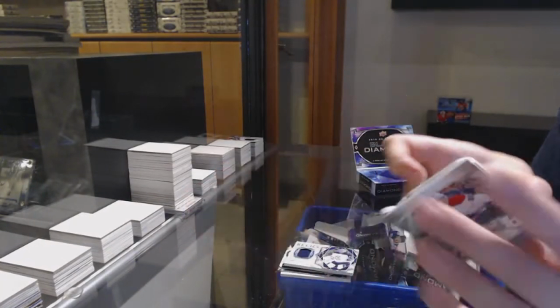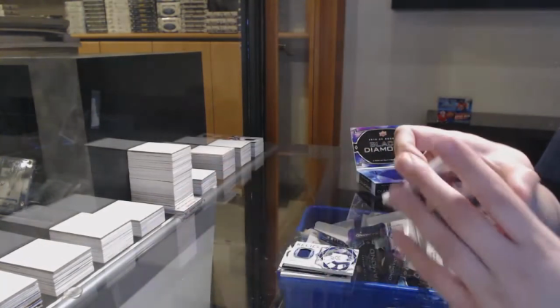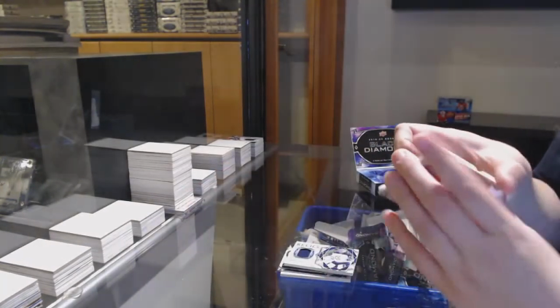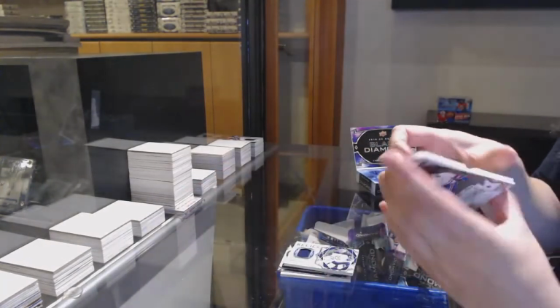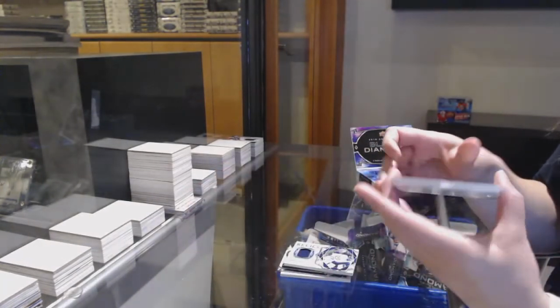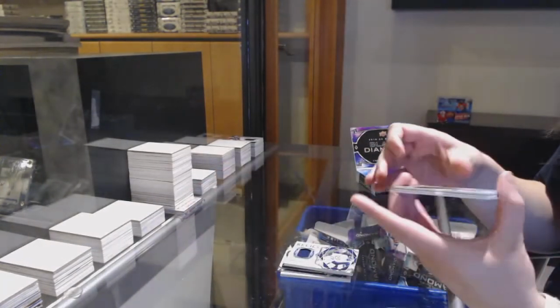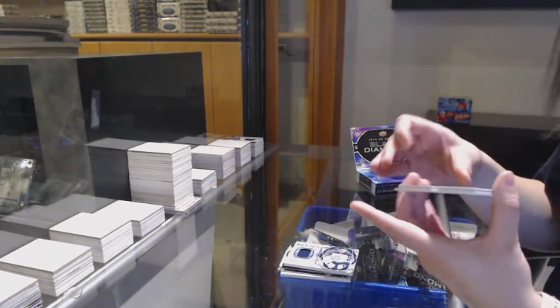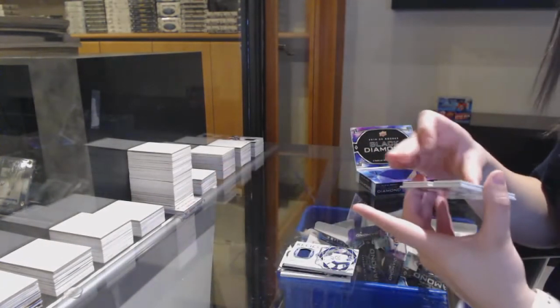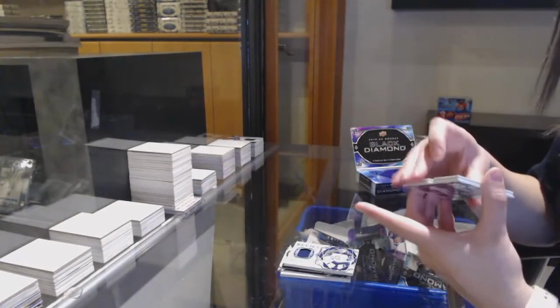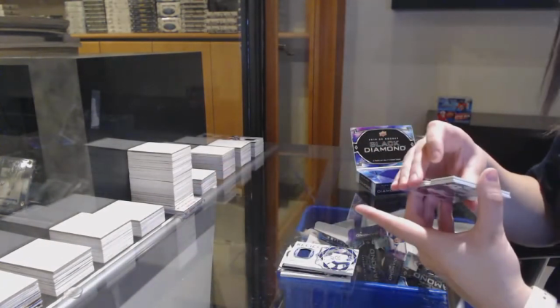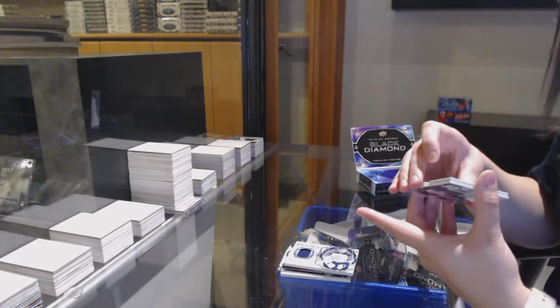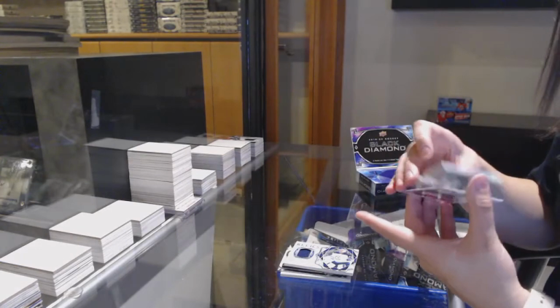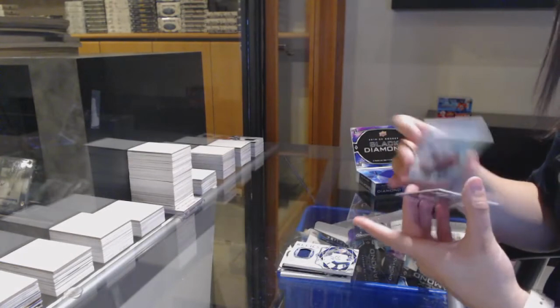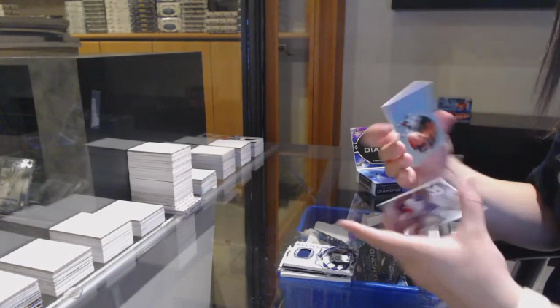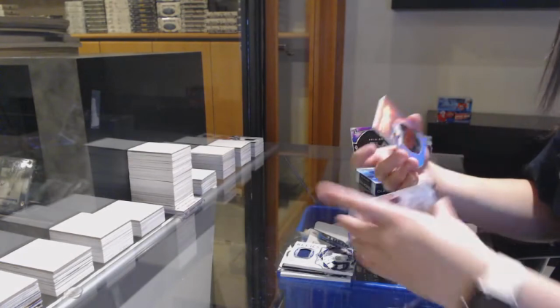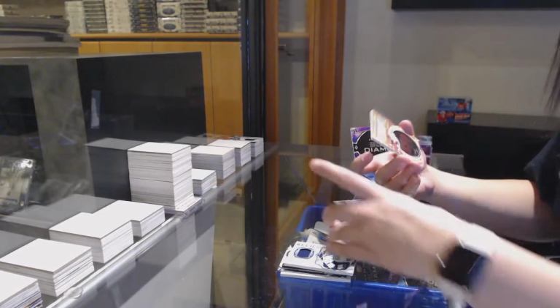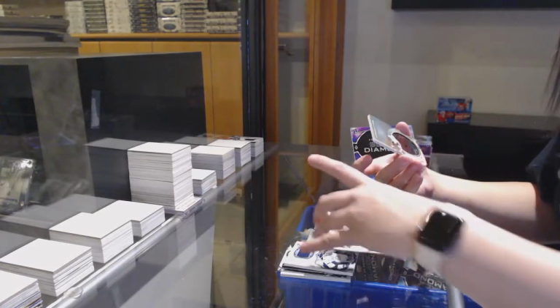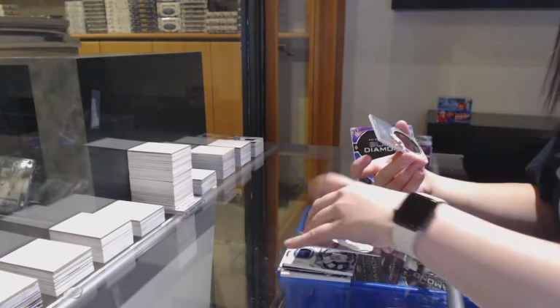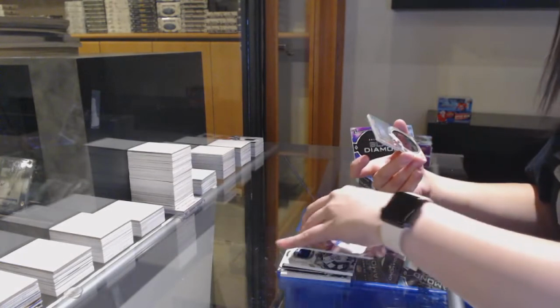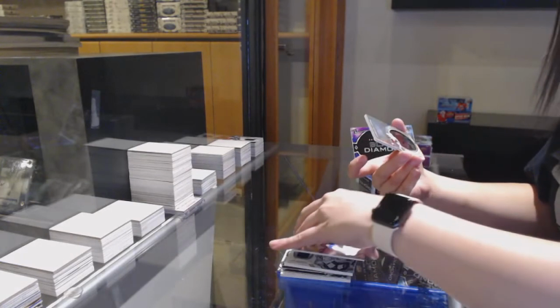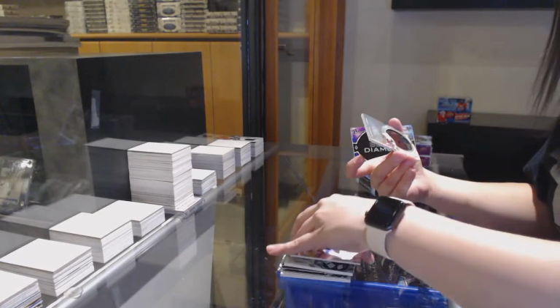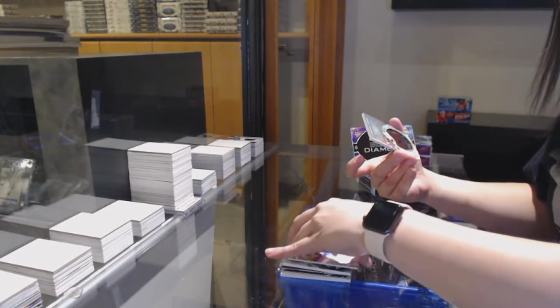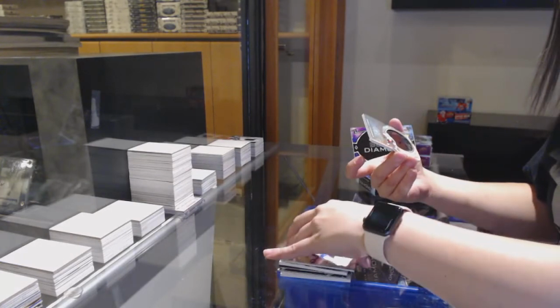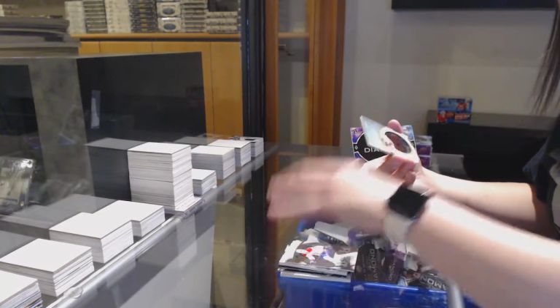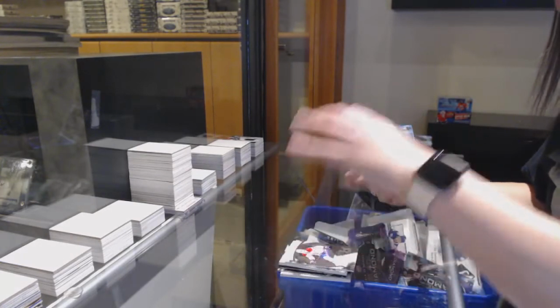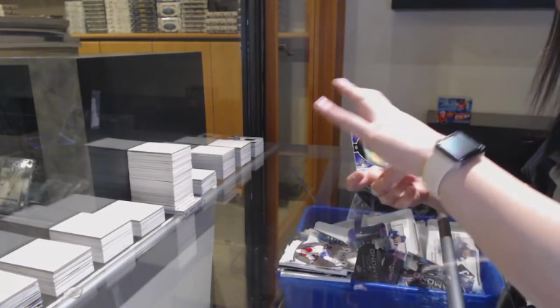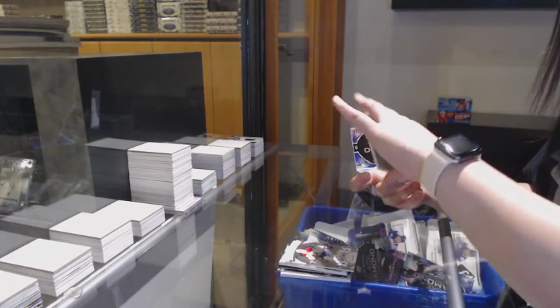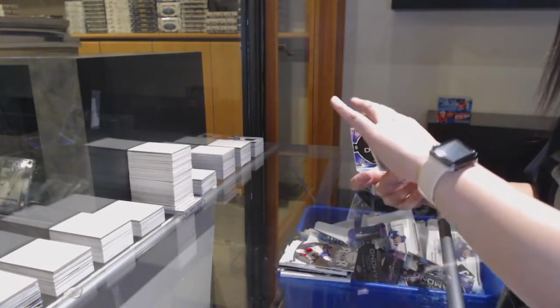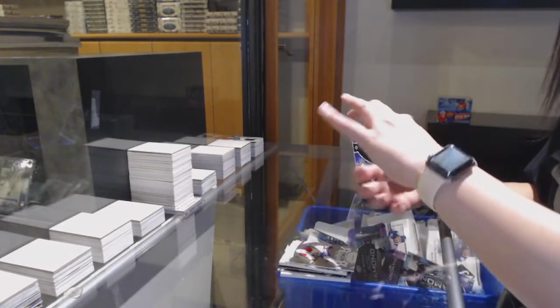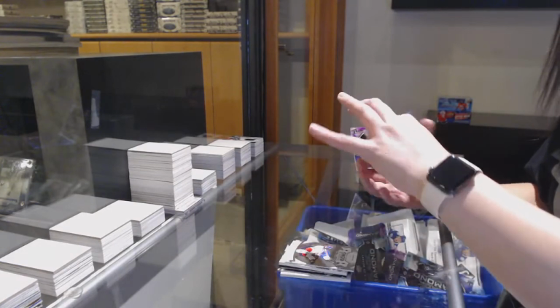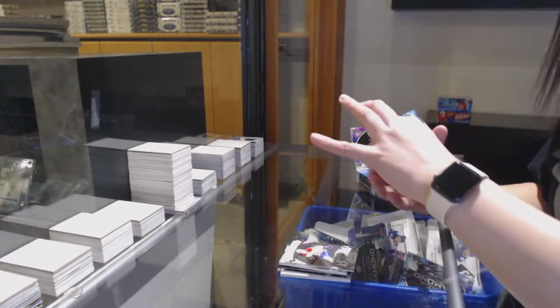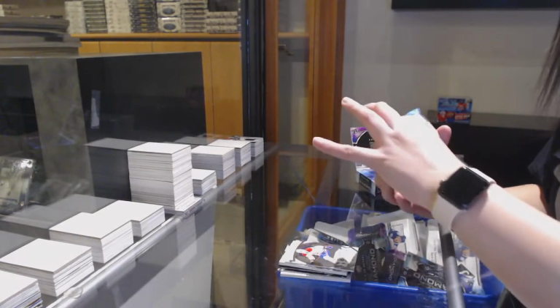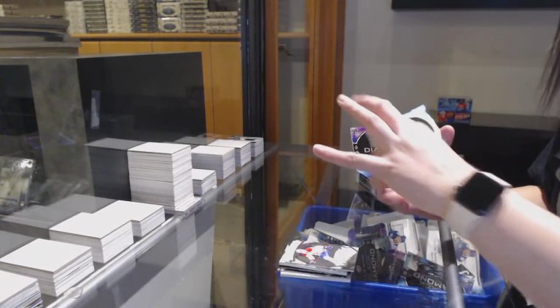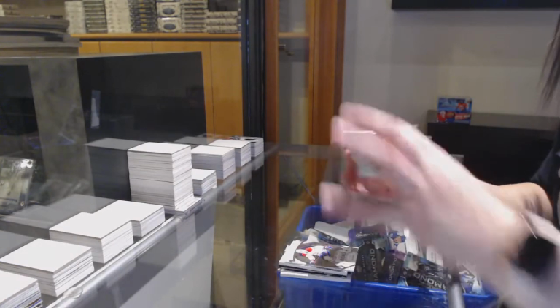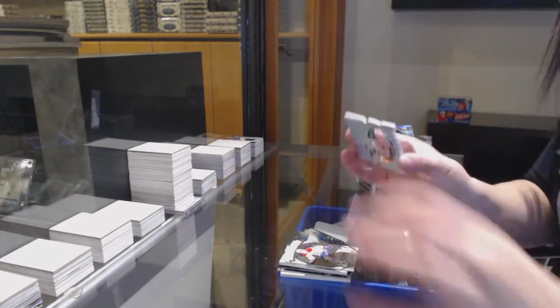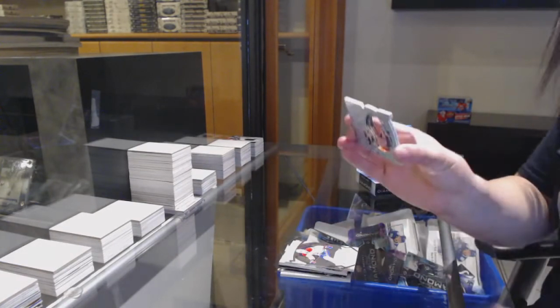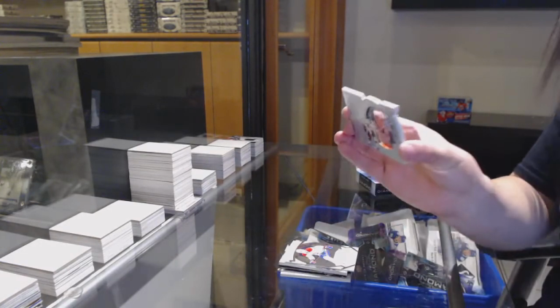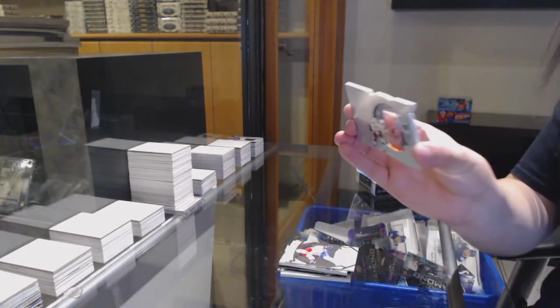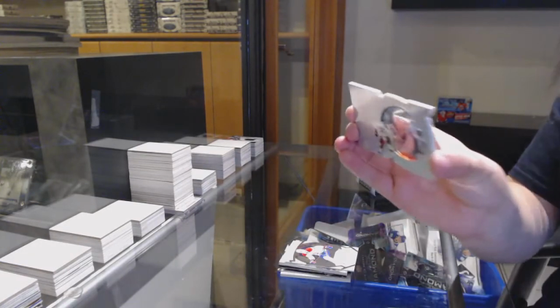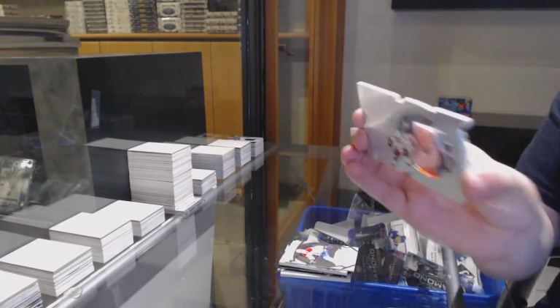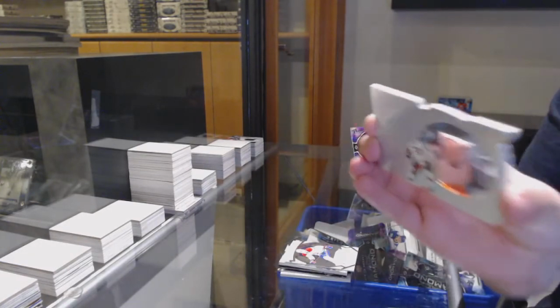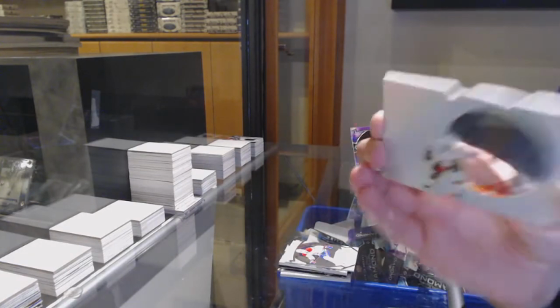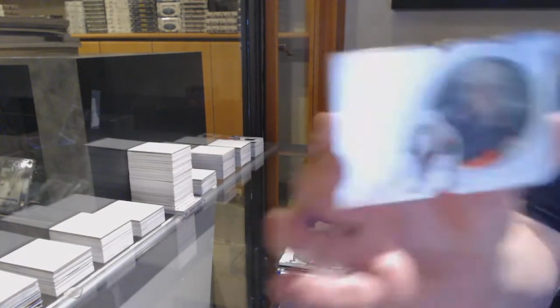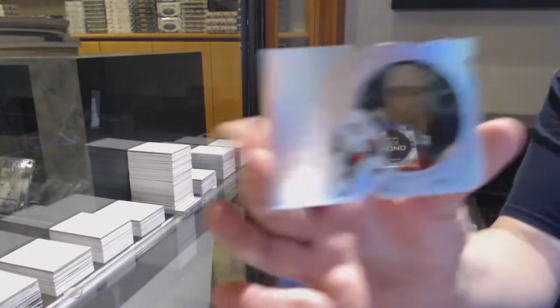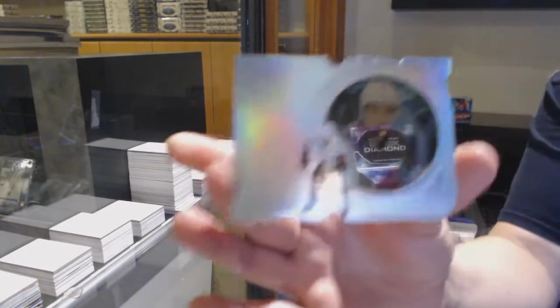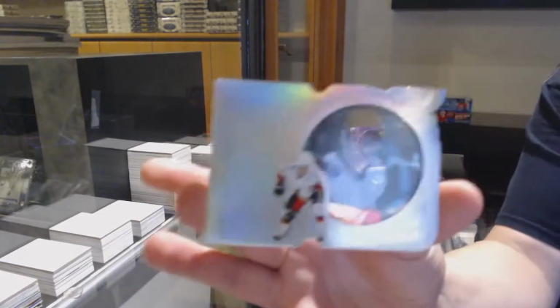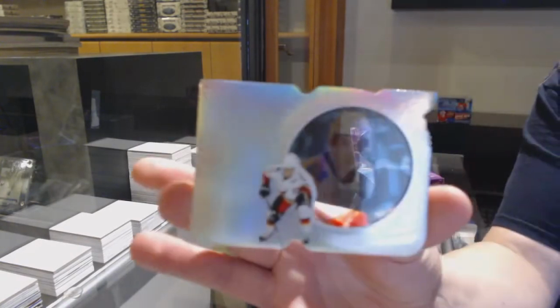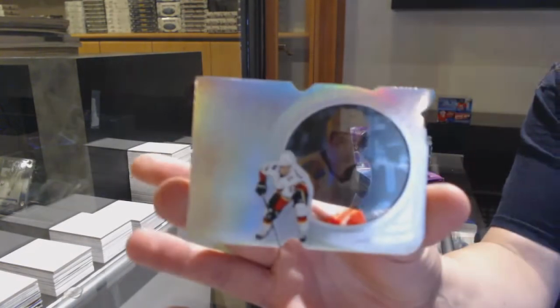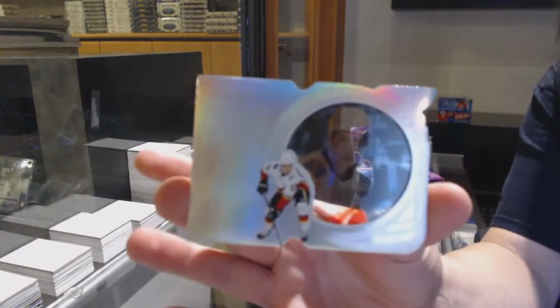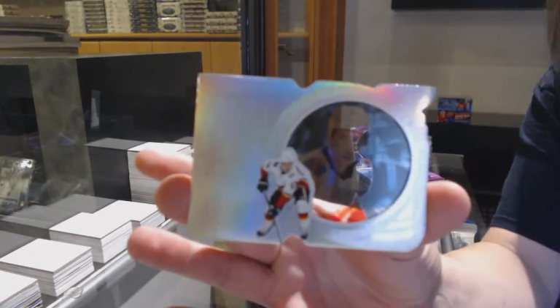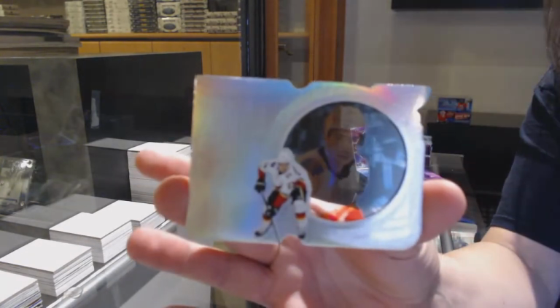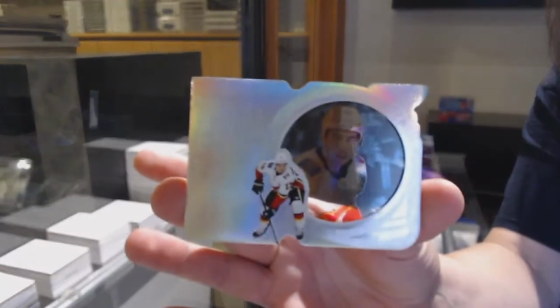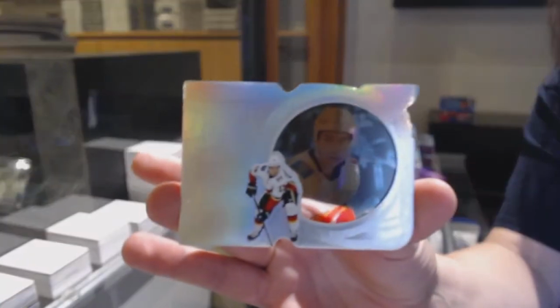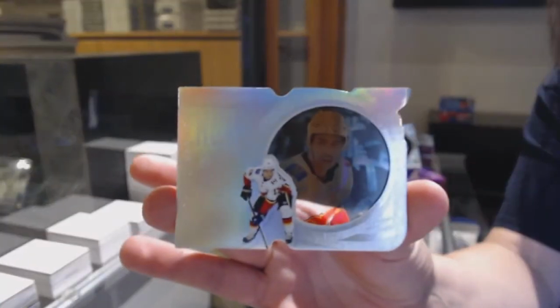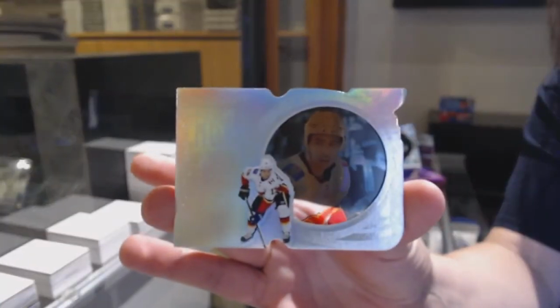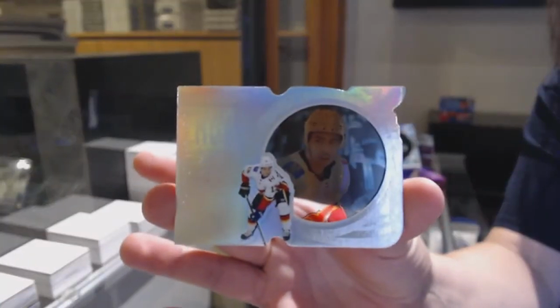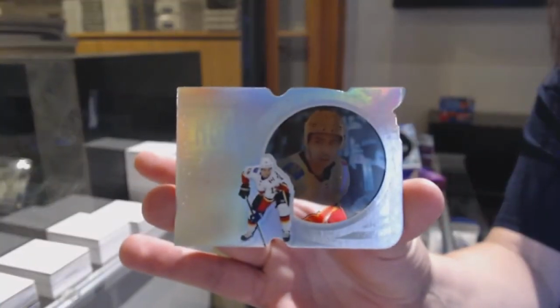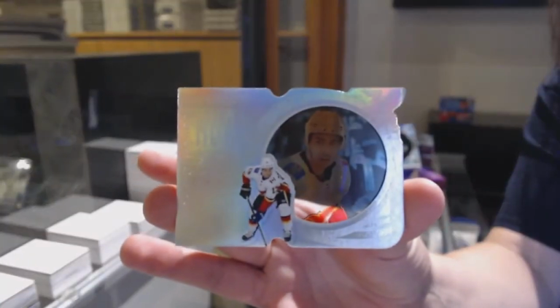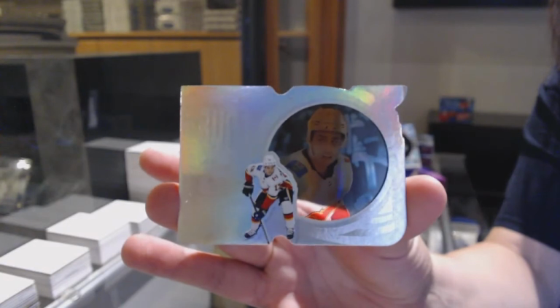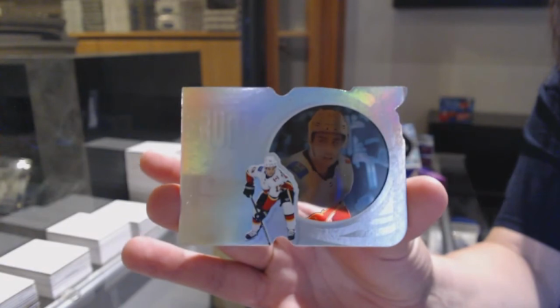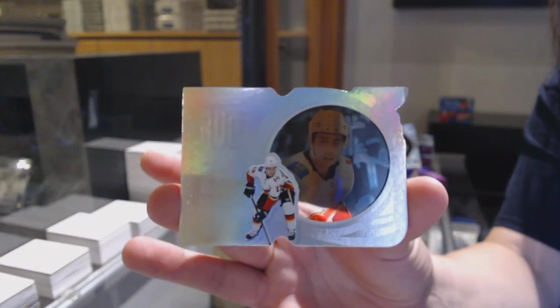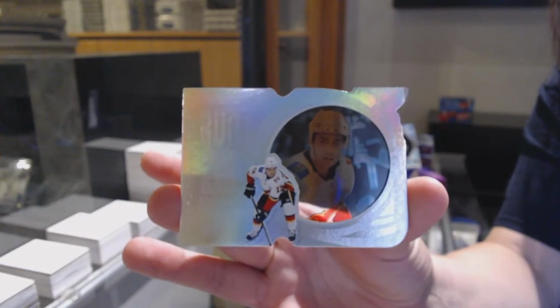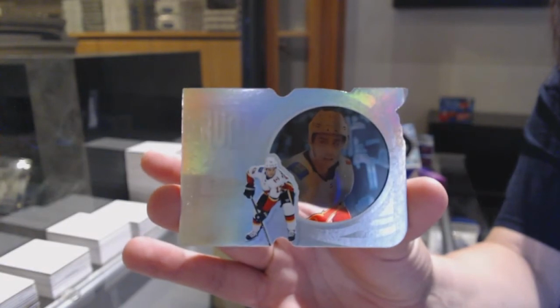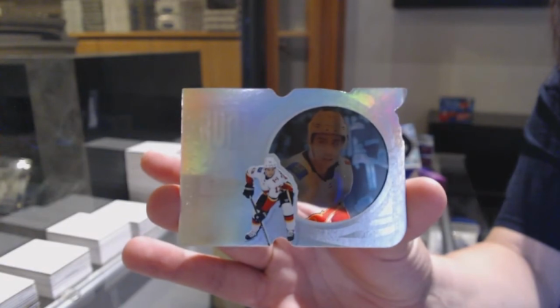And a Run for the Cup, number to 99 for the Calgary Flames, Johnny Gaudreau.